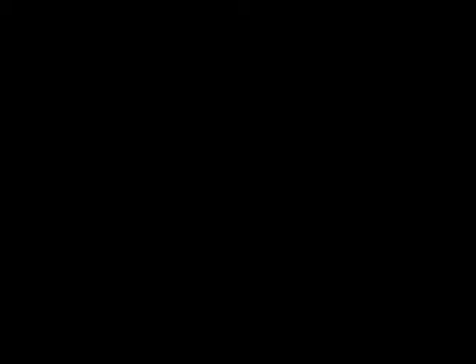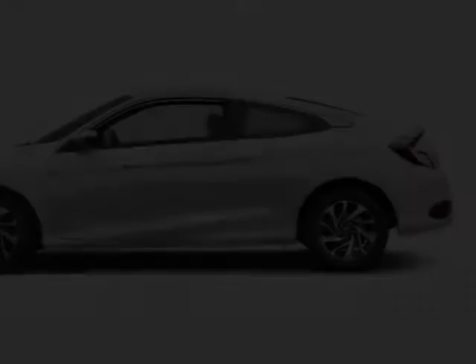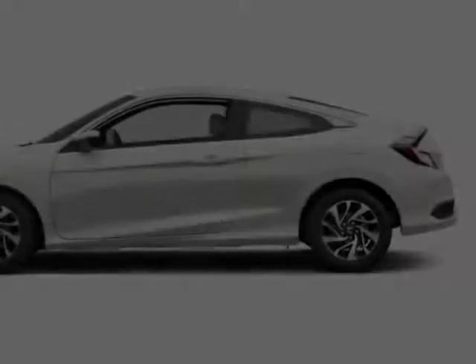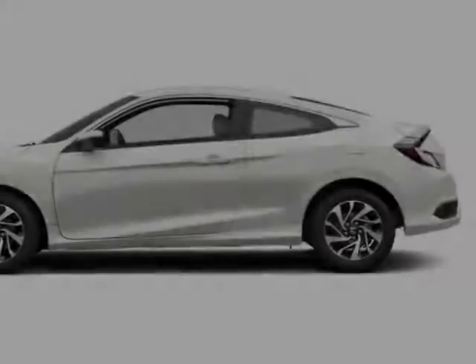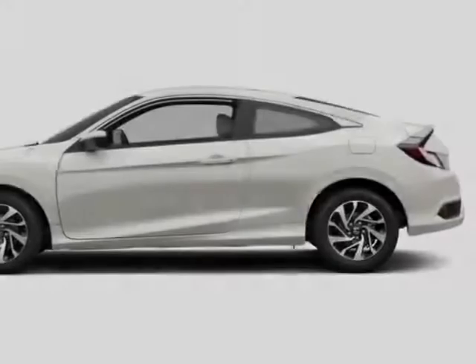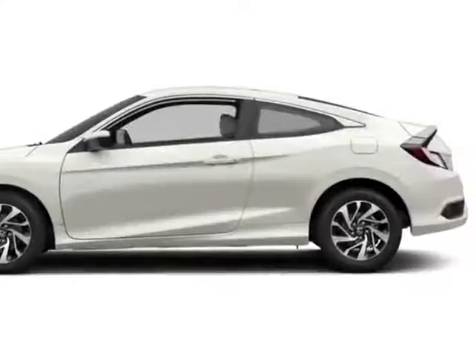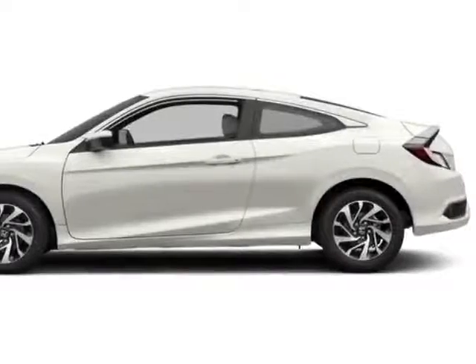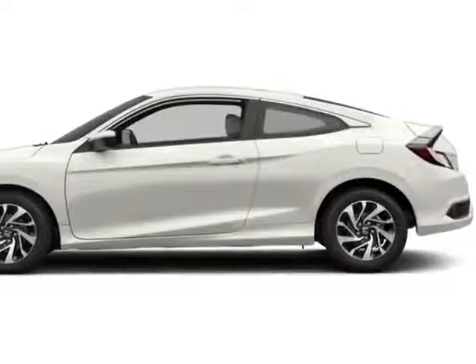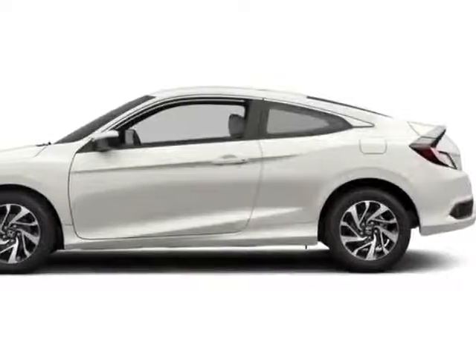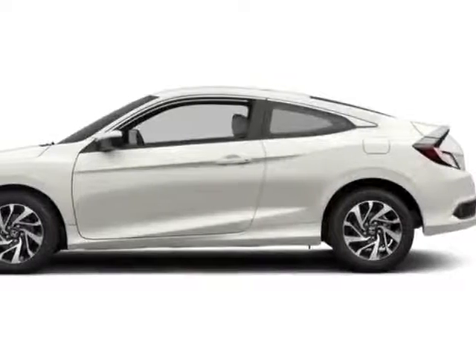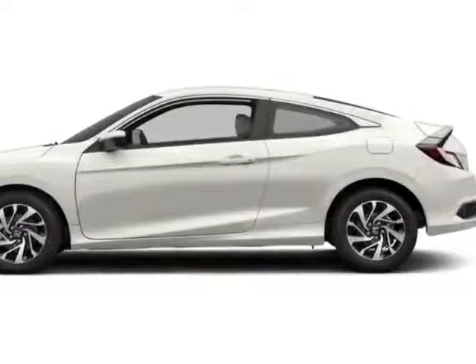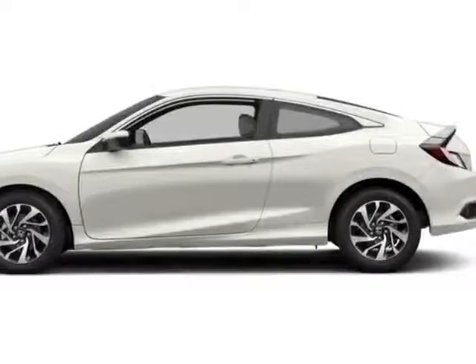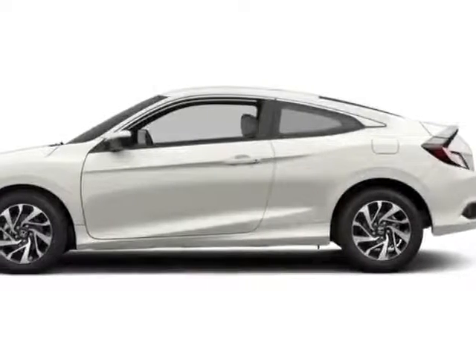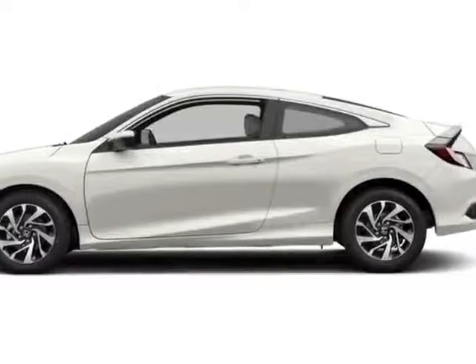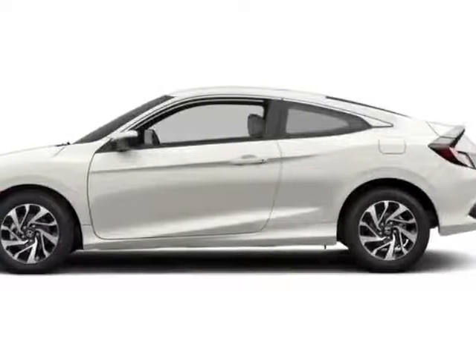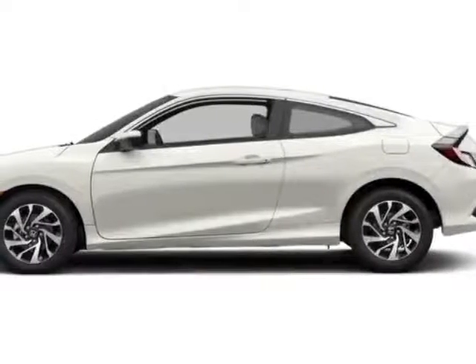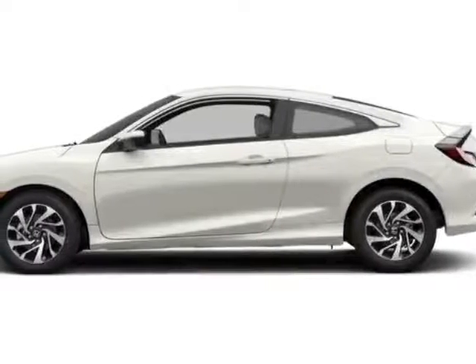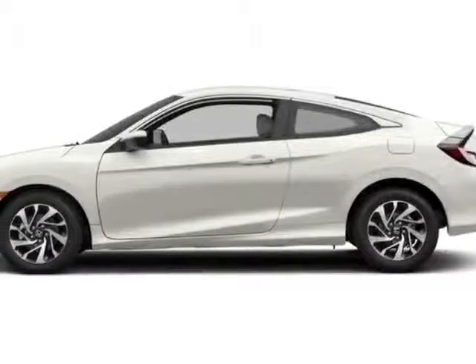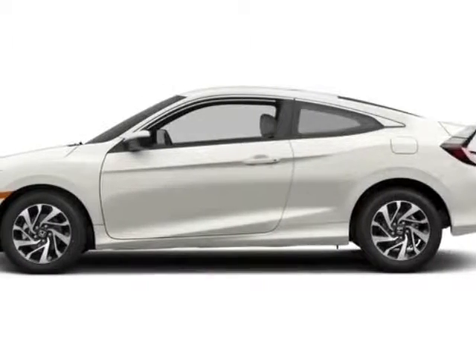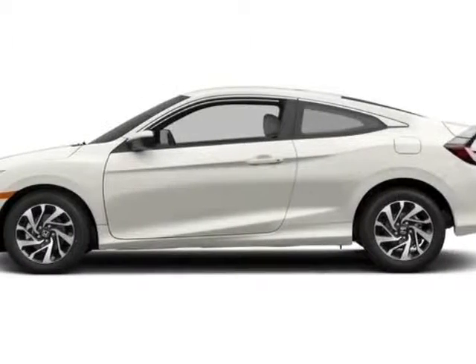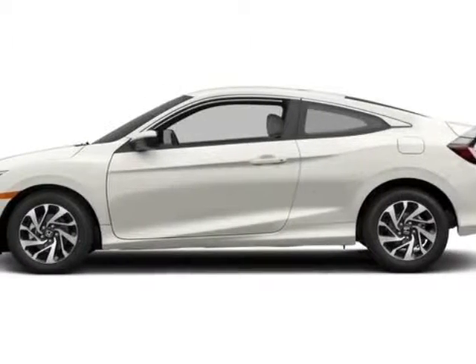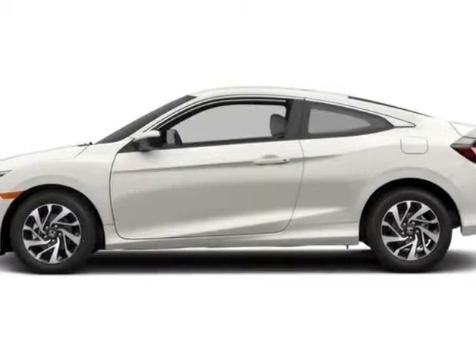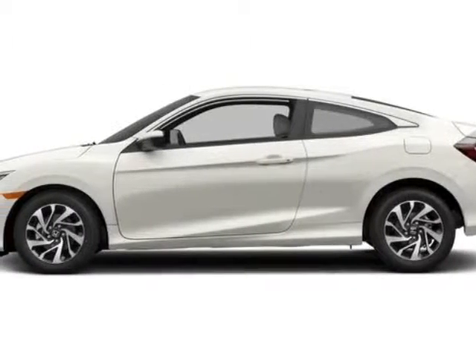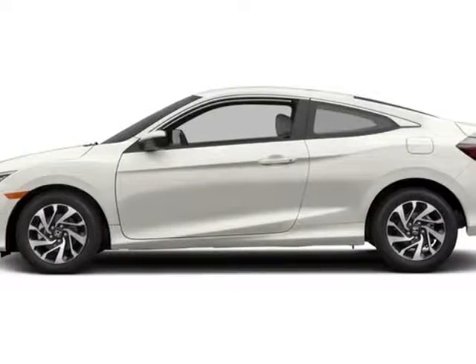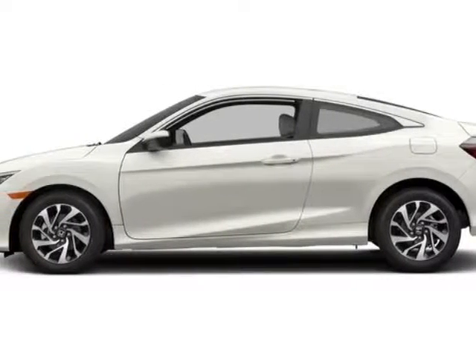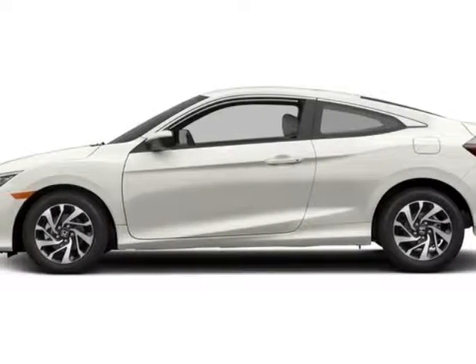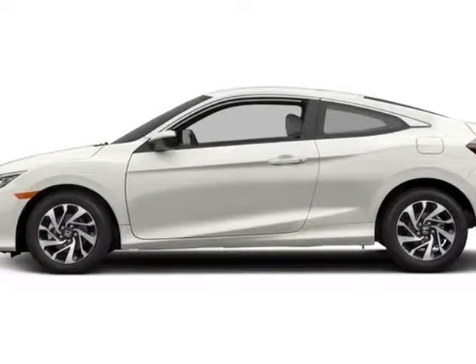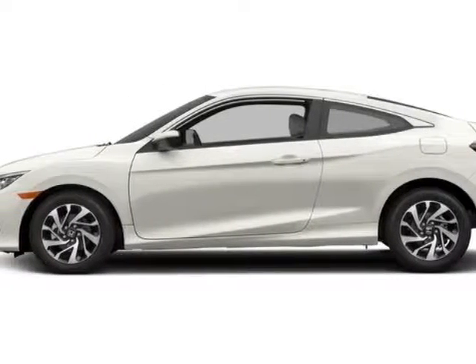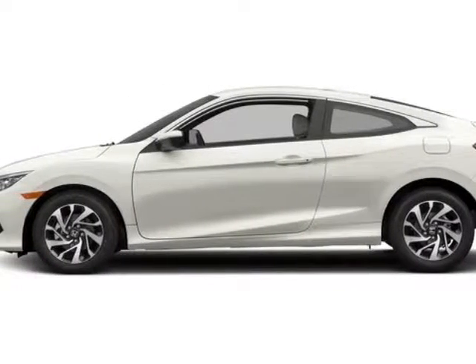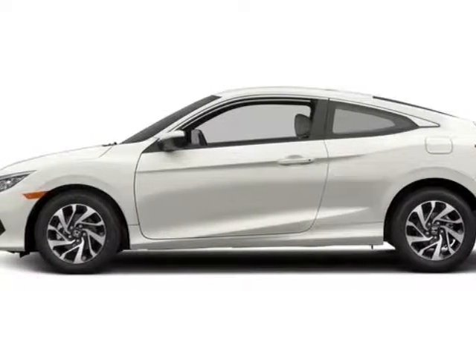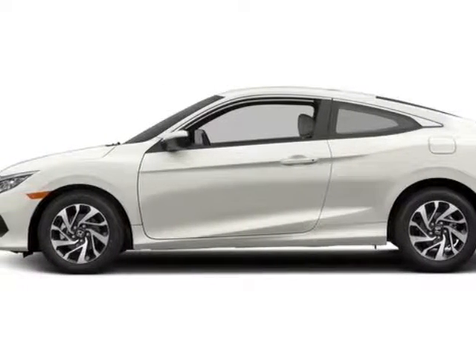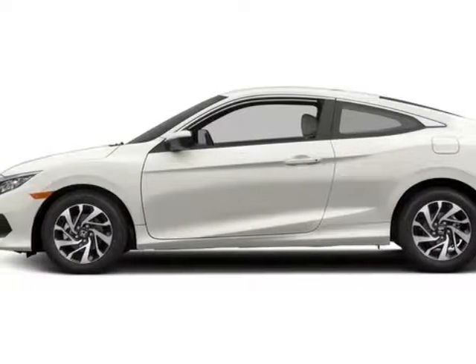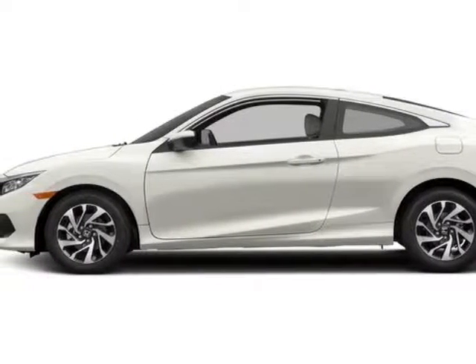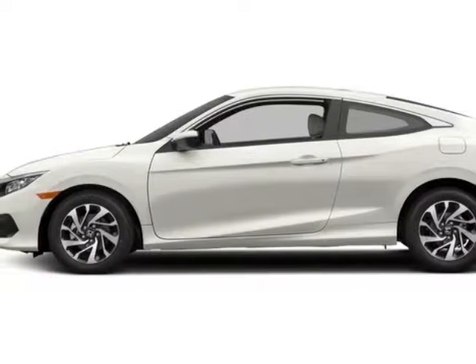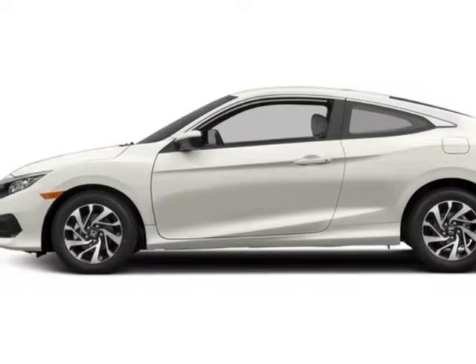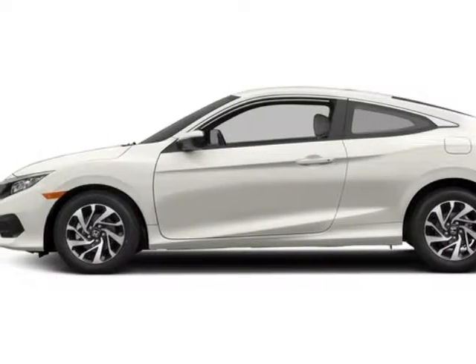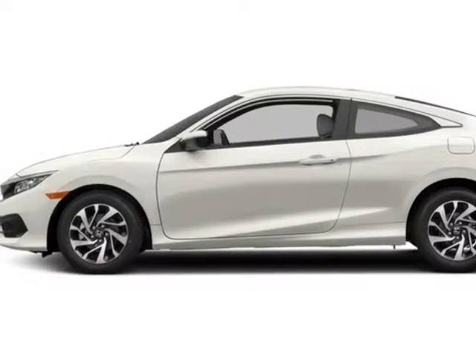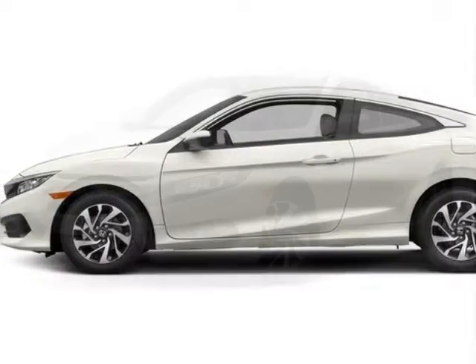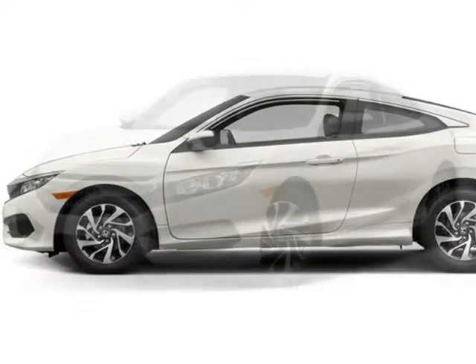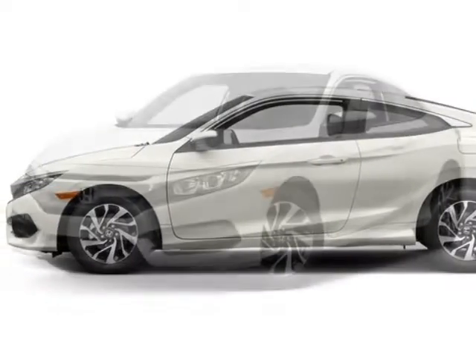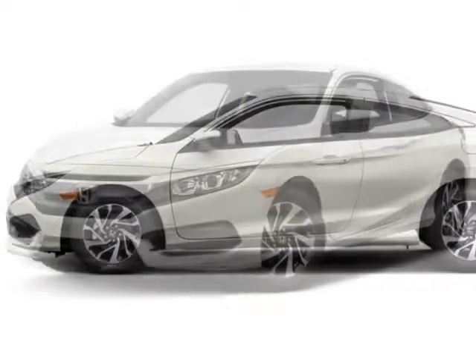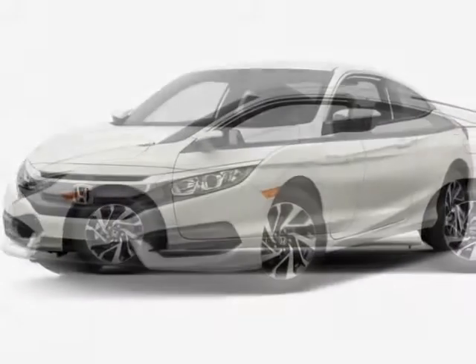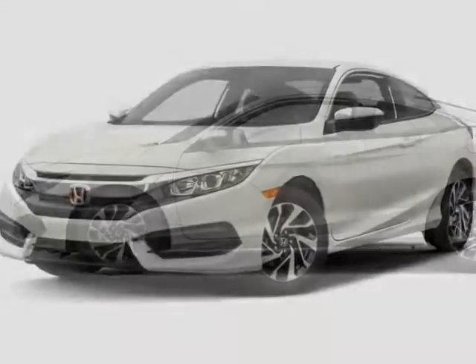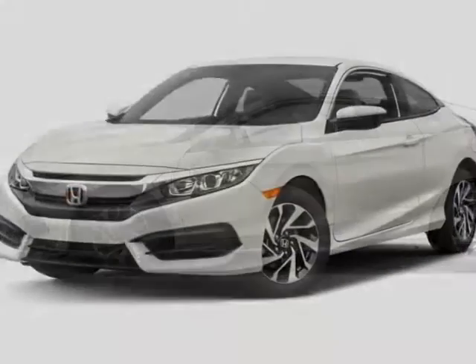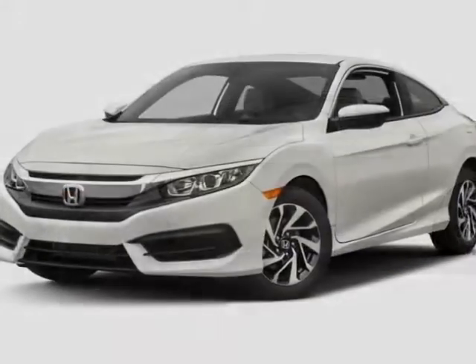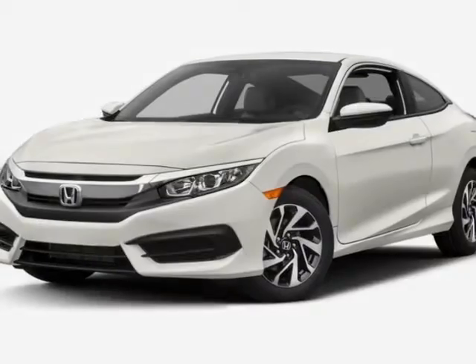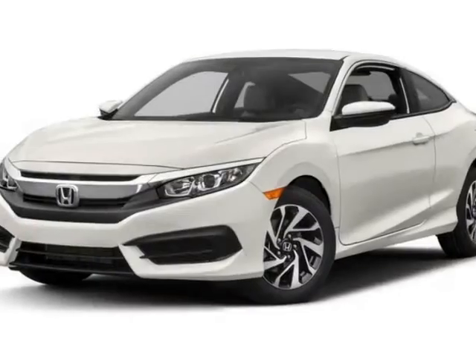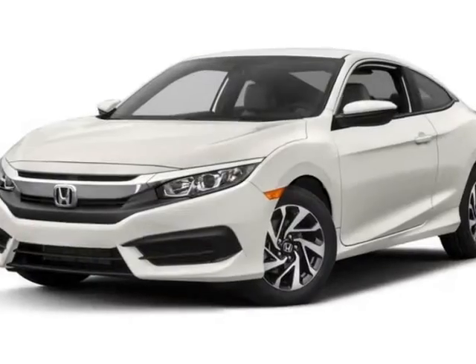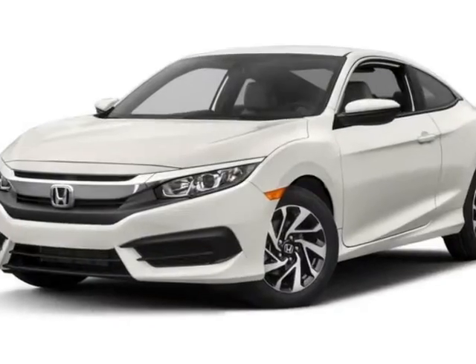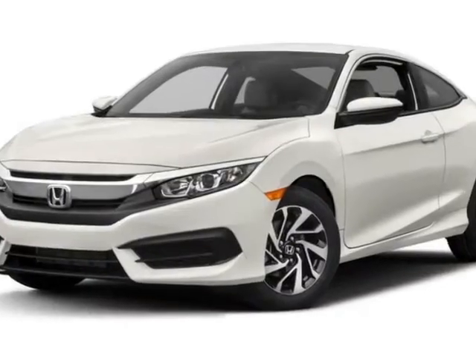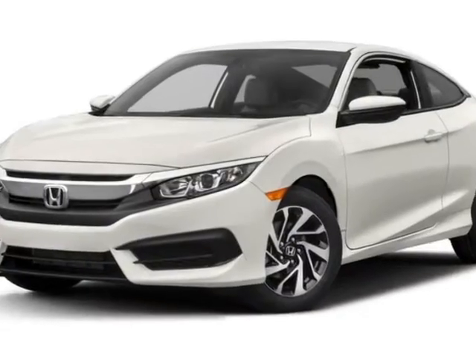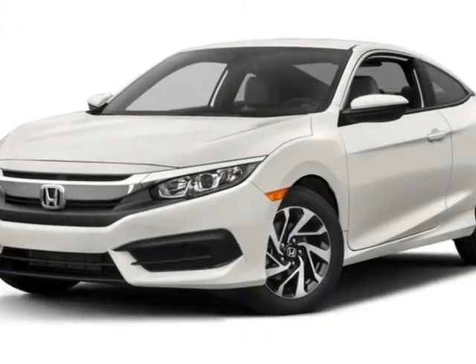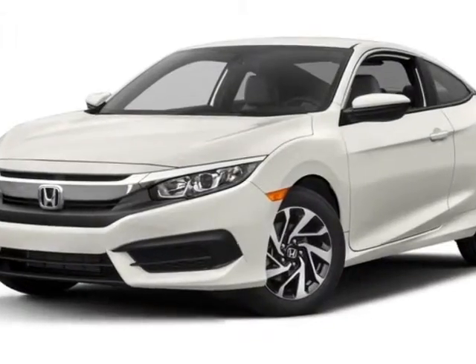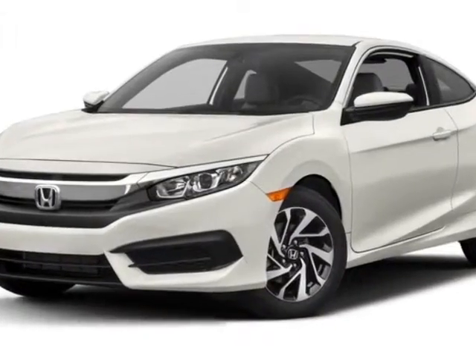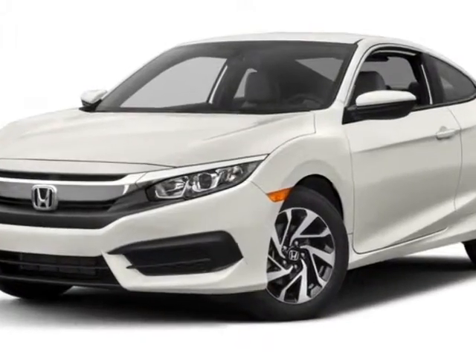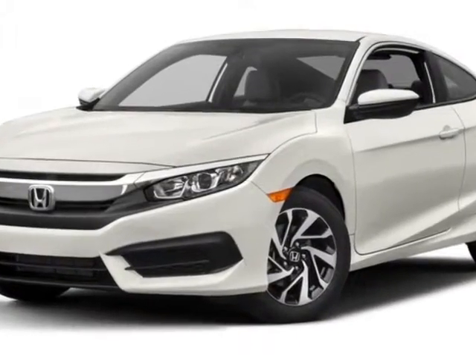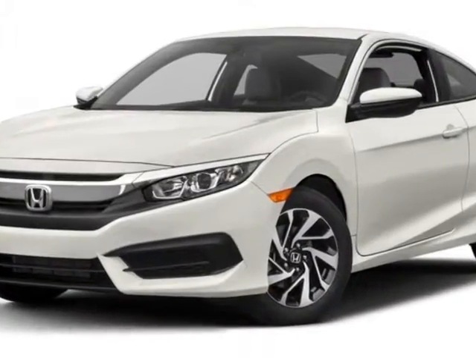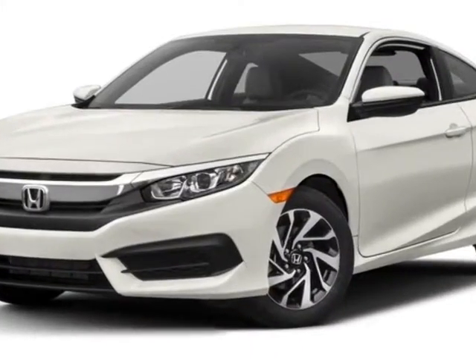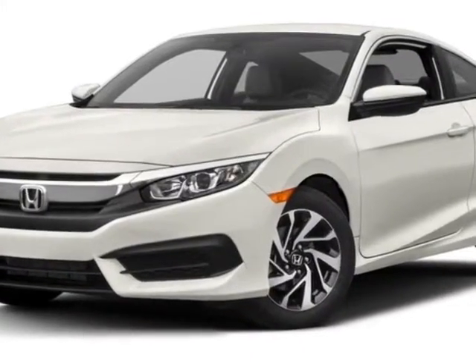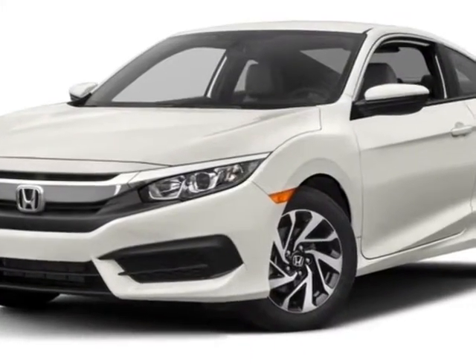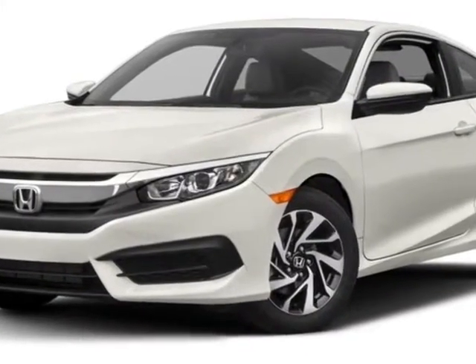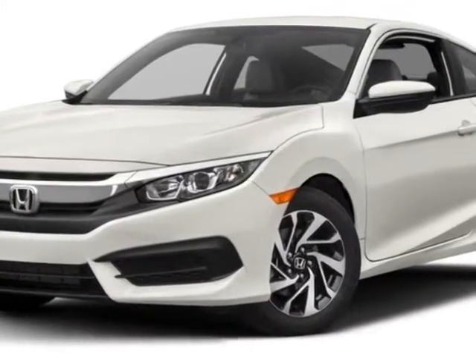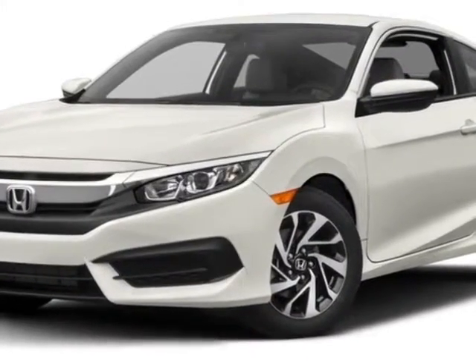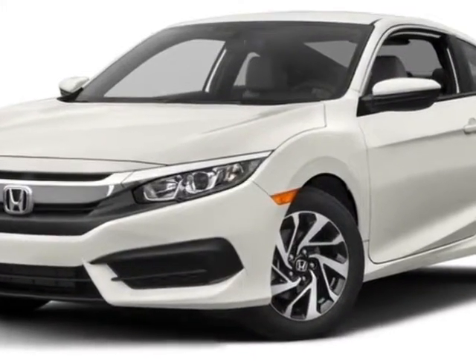Look at this new 2016 Honda Civic Coupe. For your protection, this vehicle has a full factory warranty.